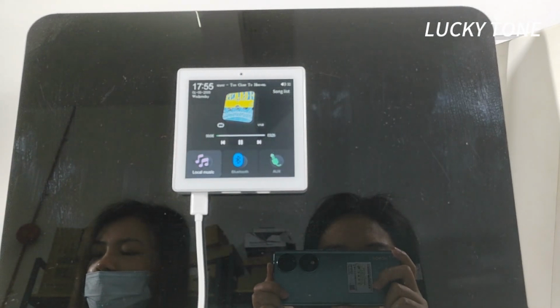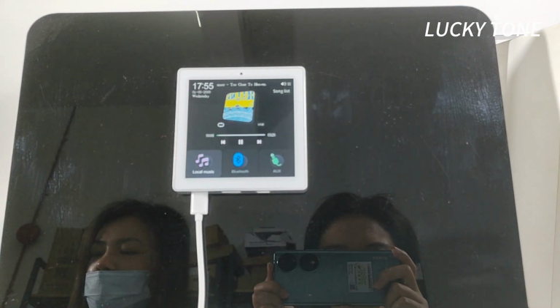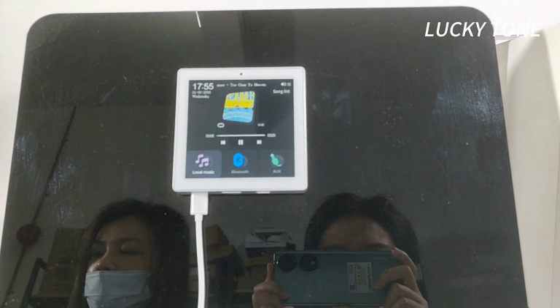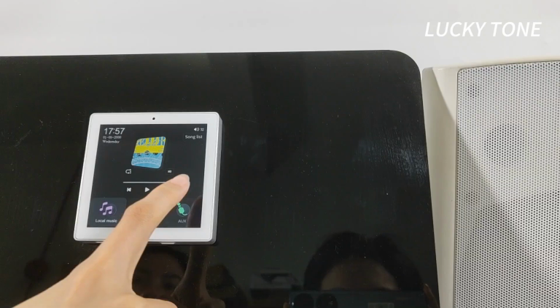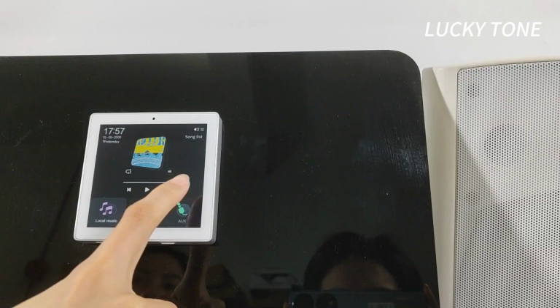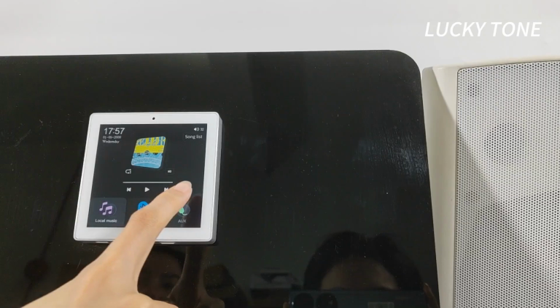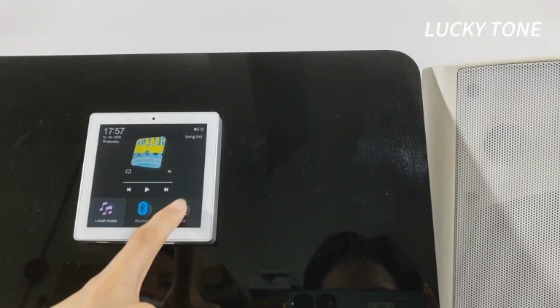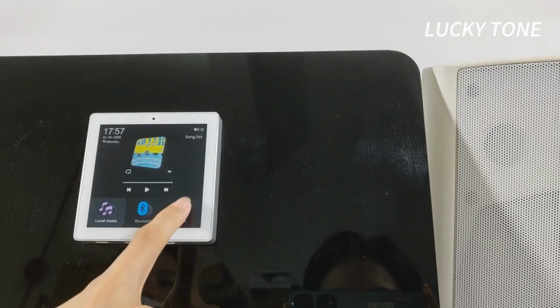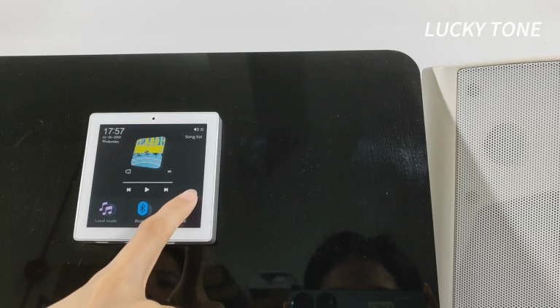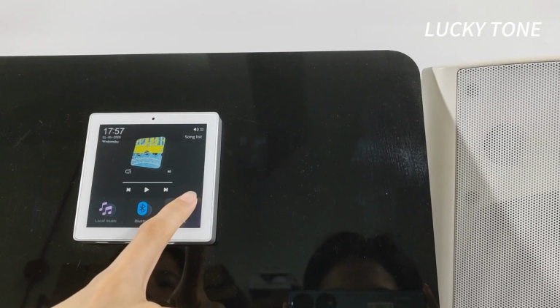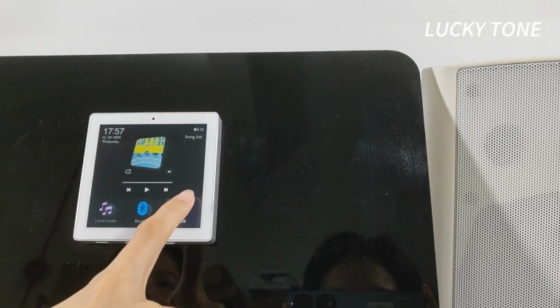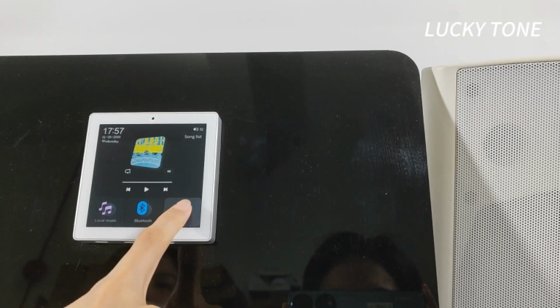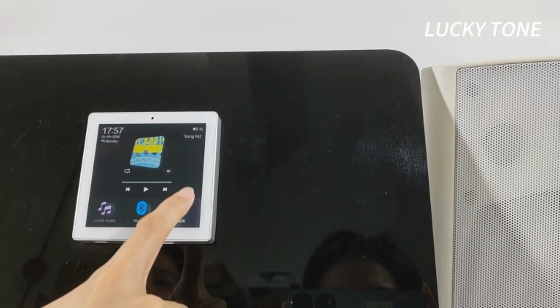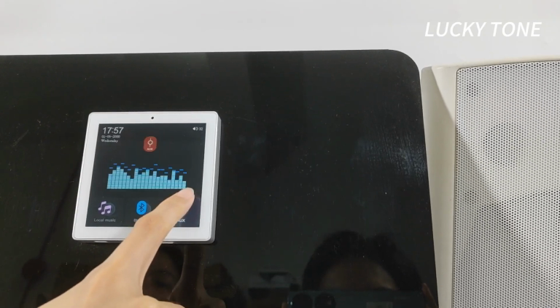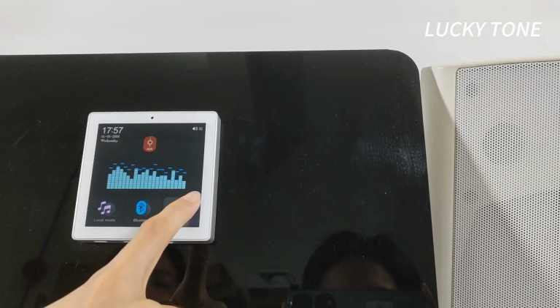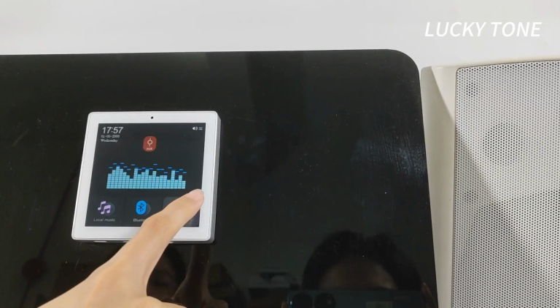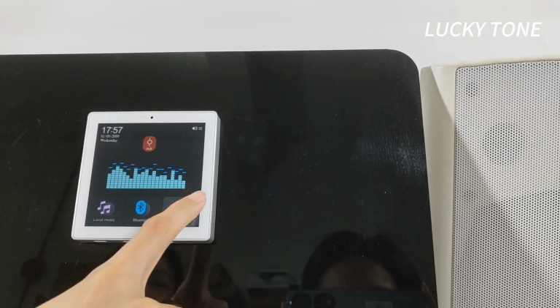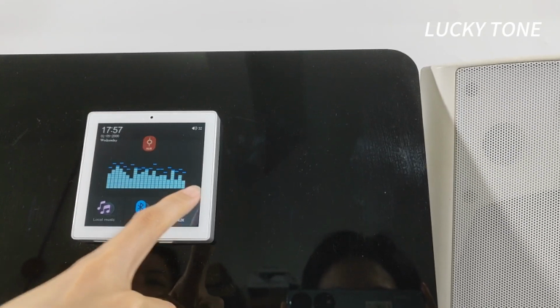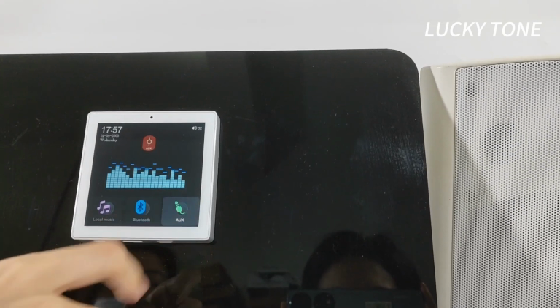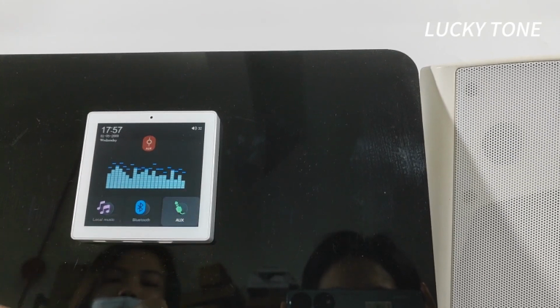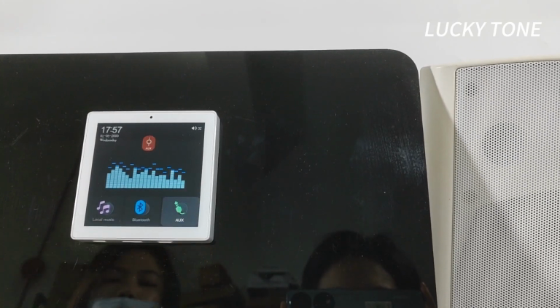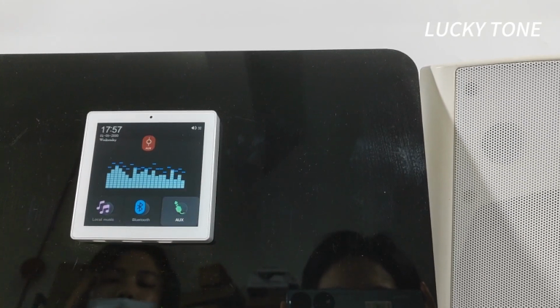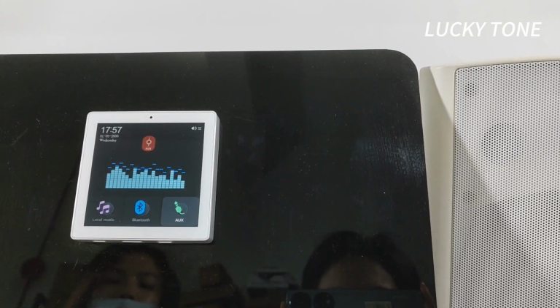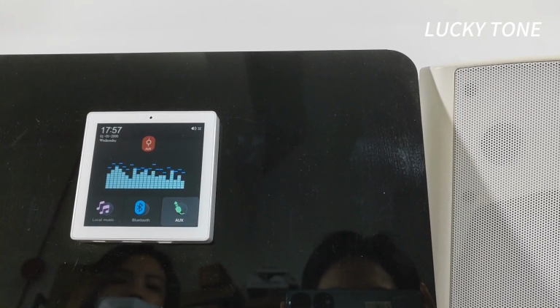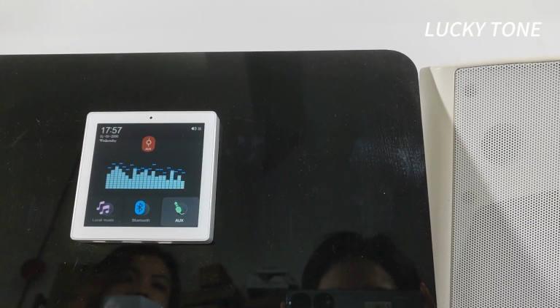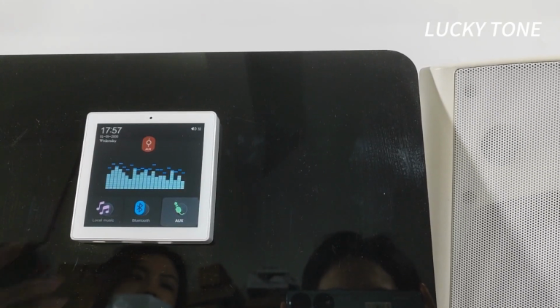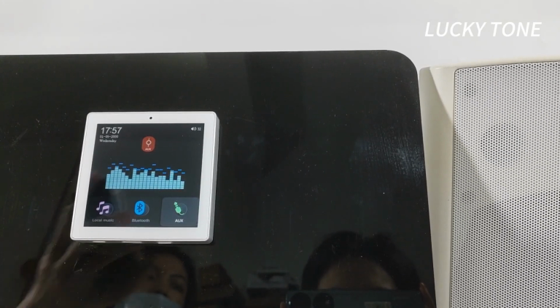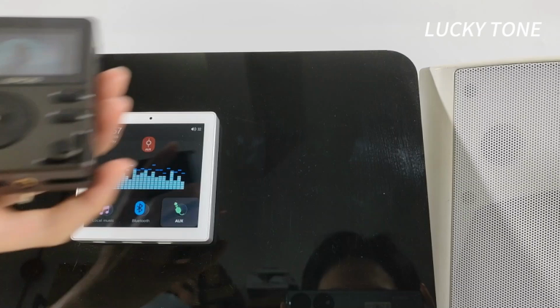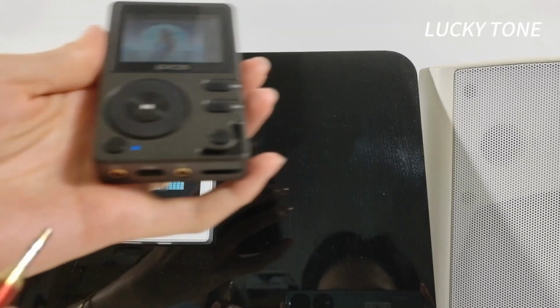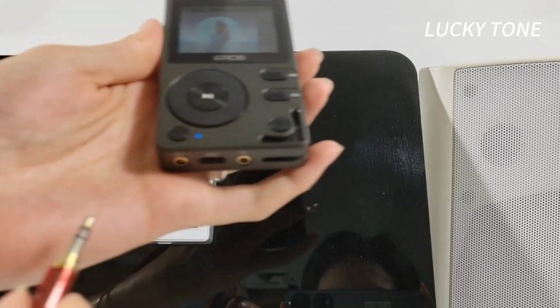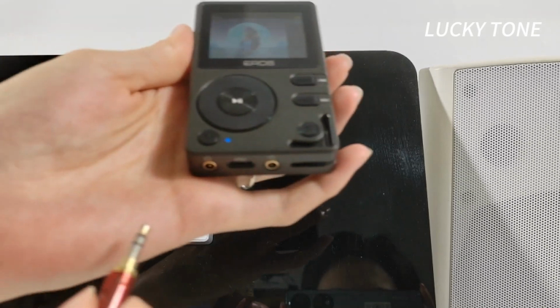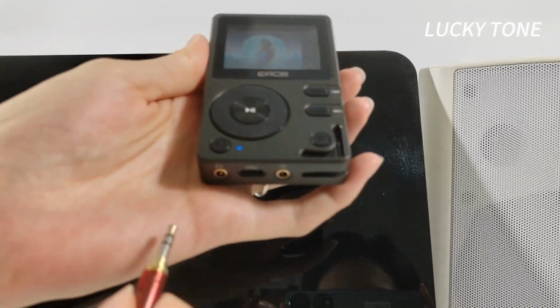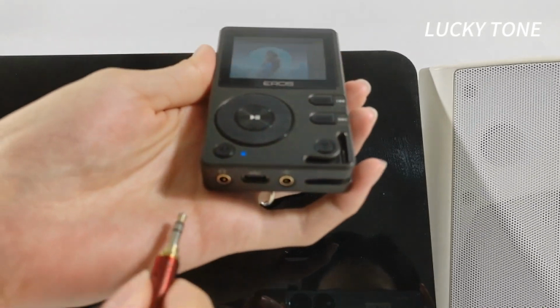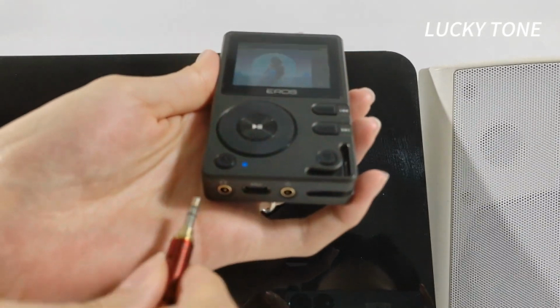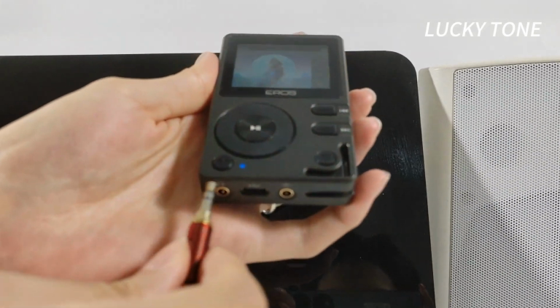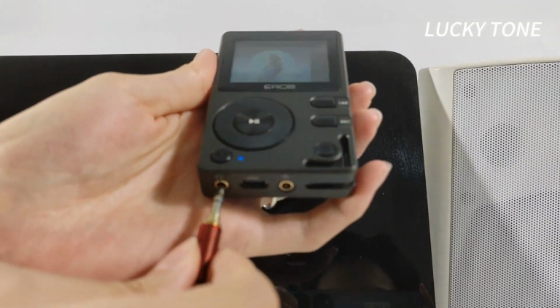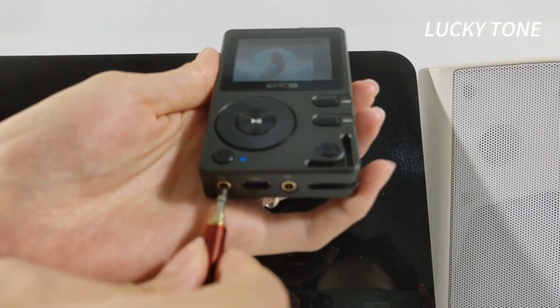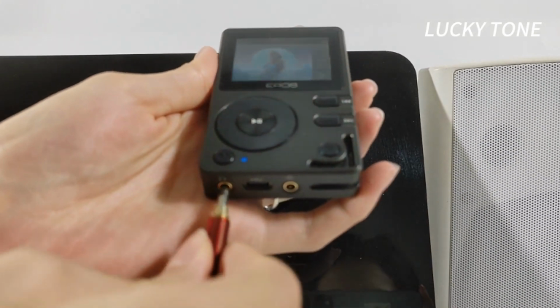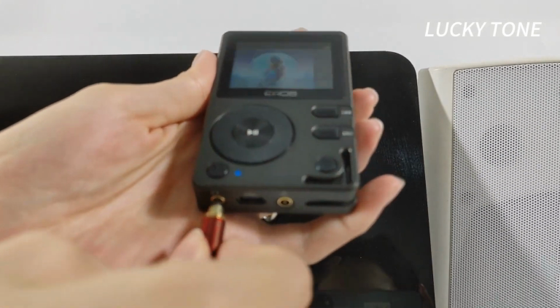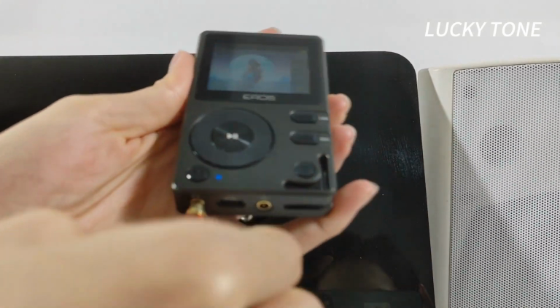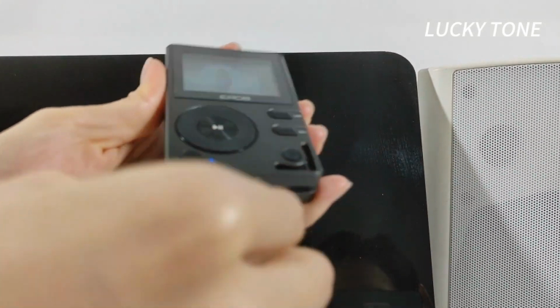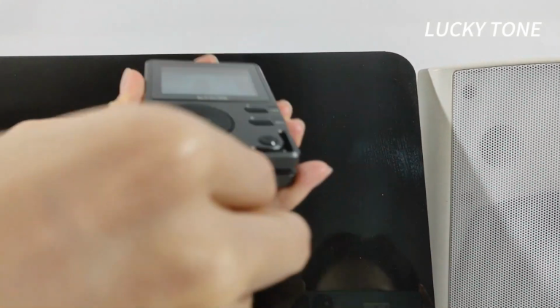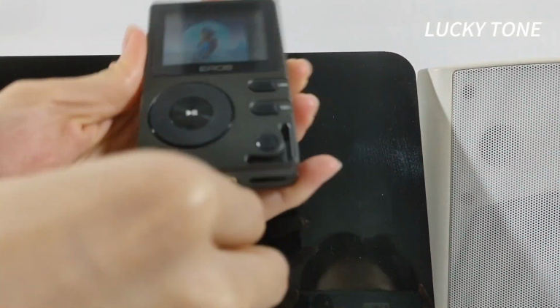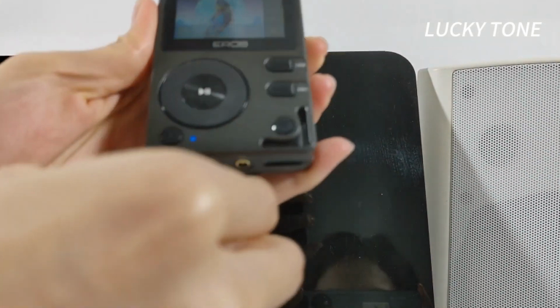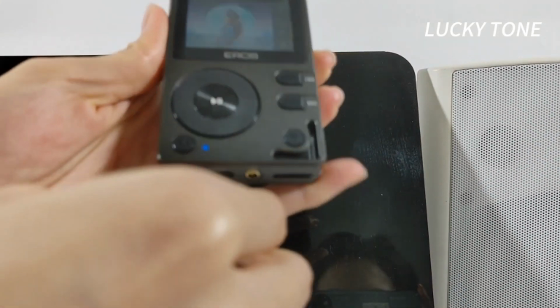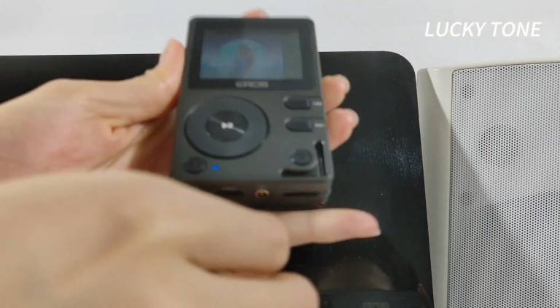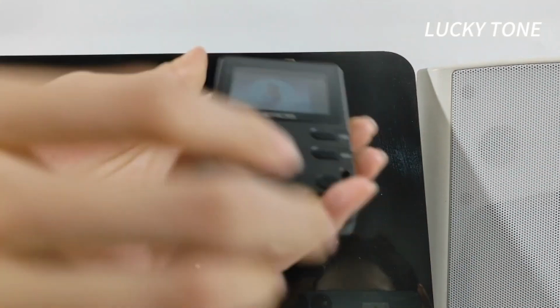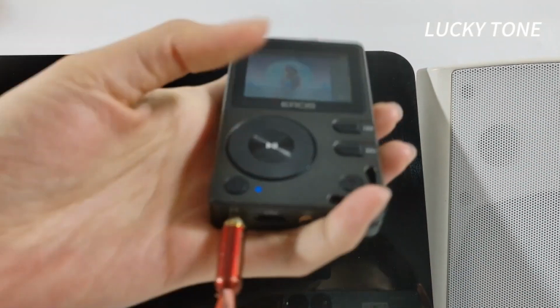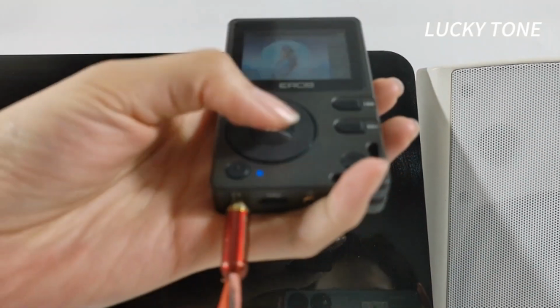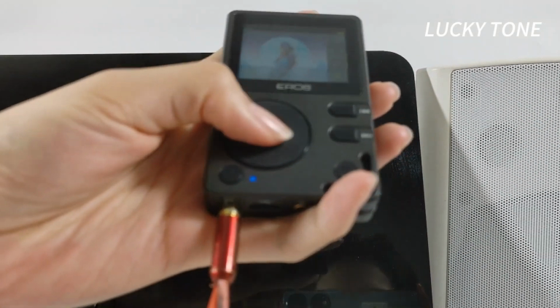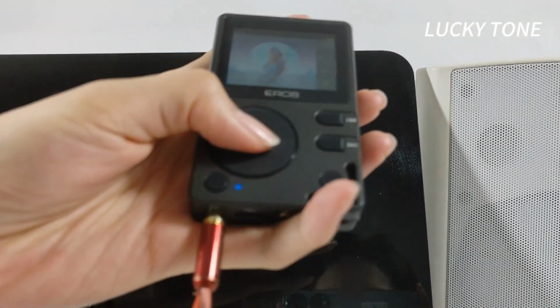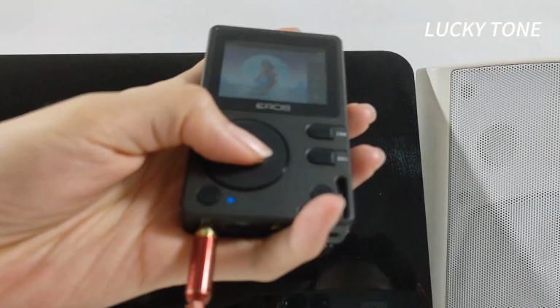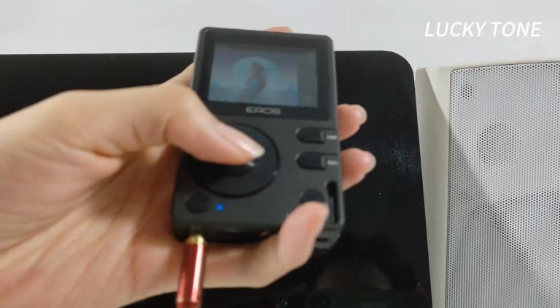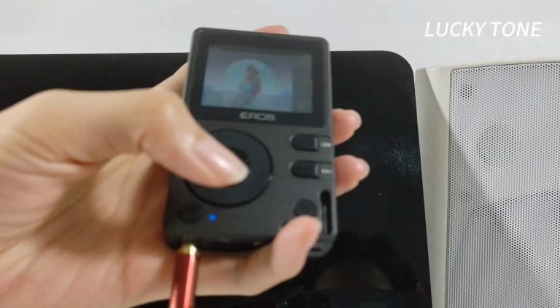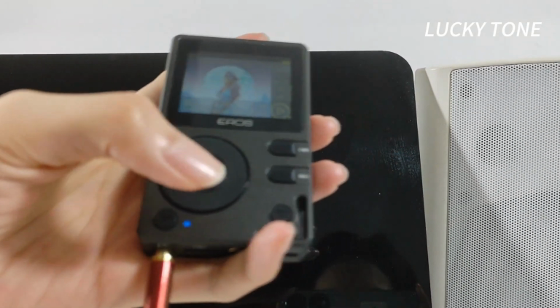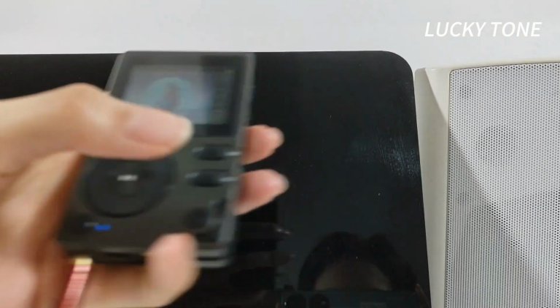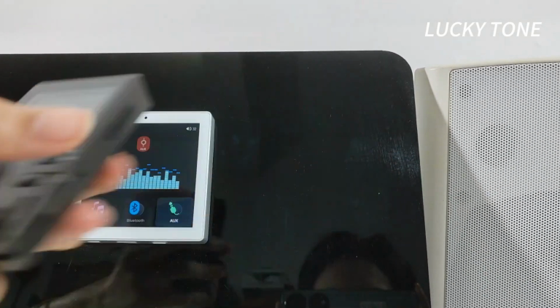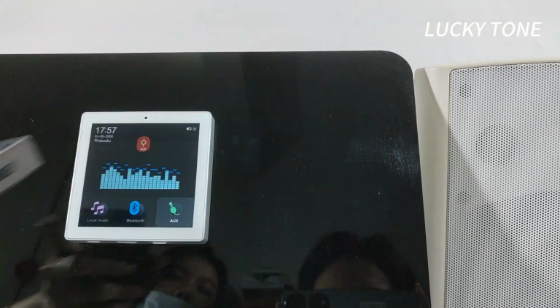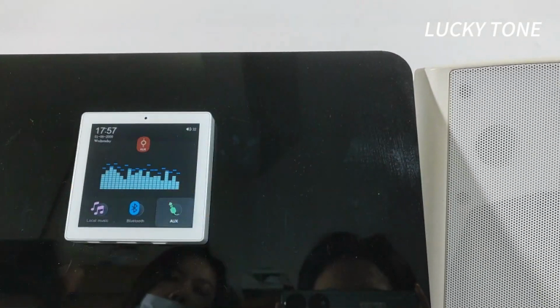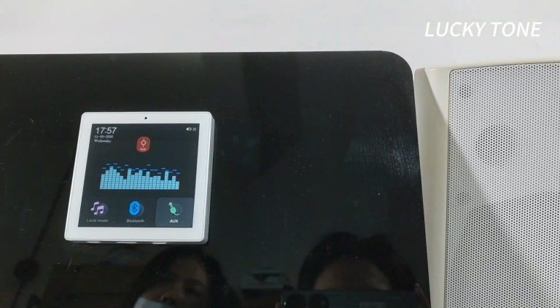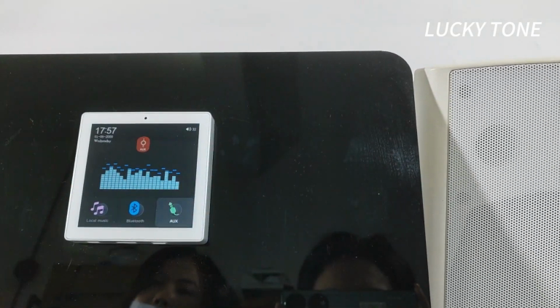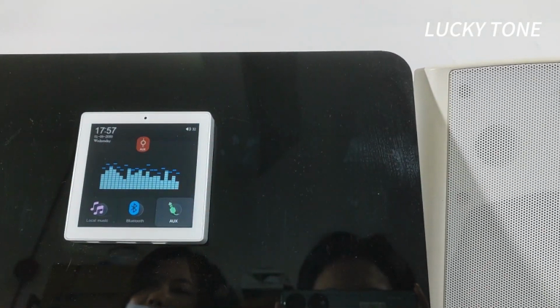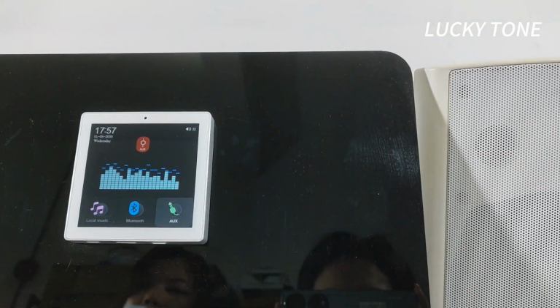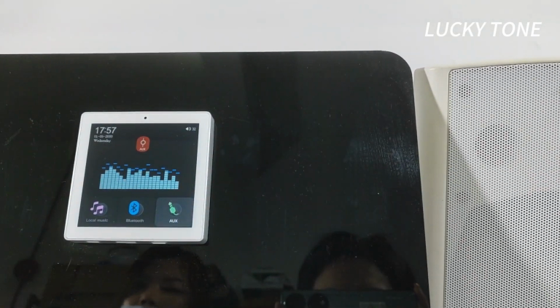Need a direct connection? The AUX input has you covered, offering high-quality sound from any device.